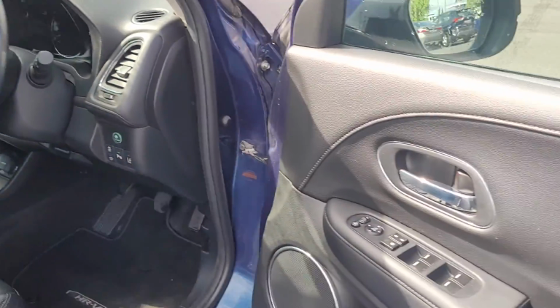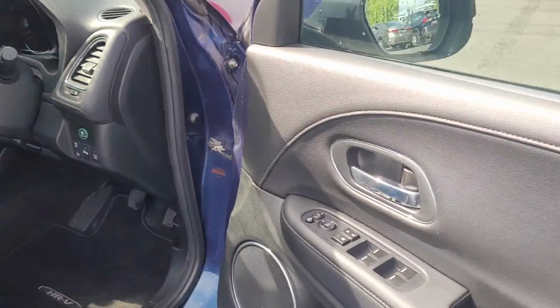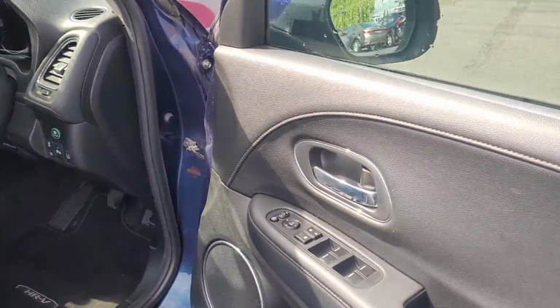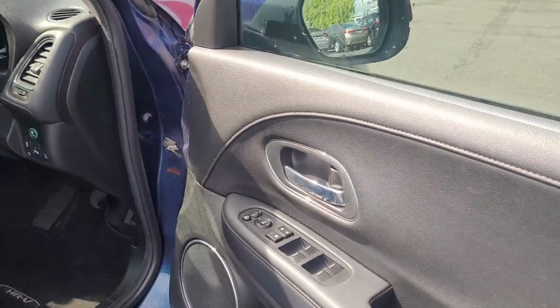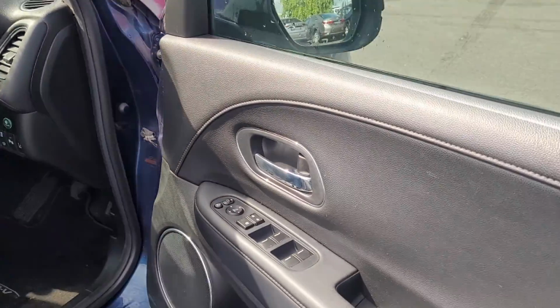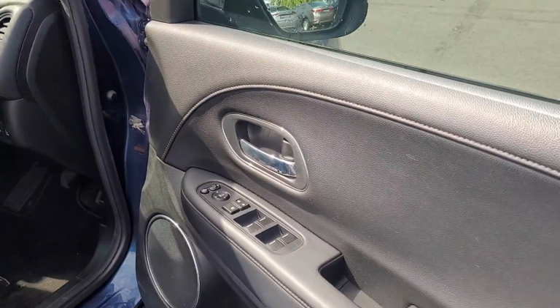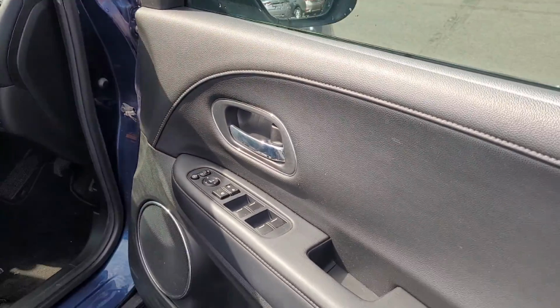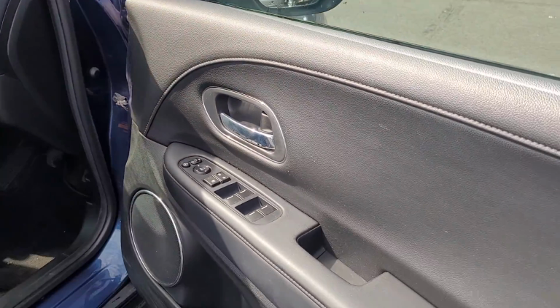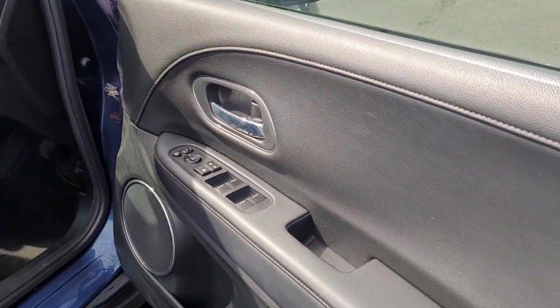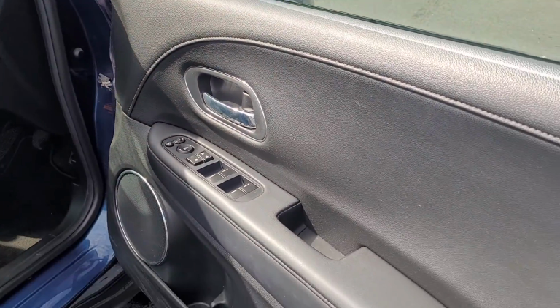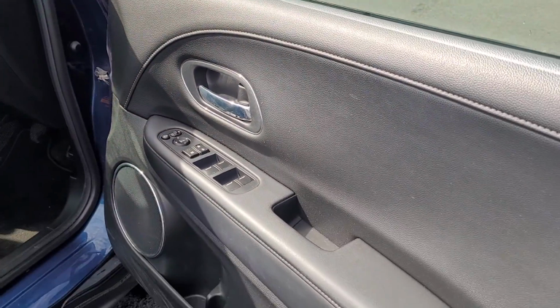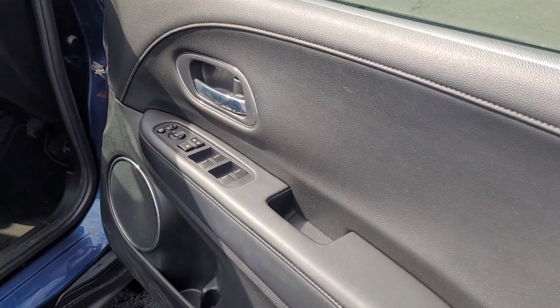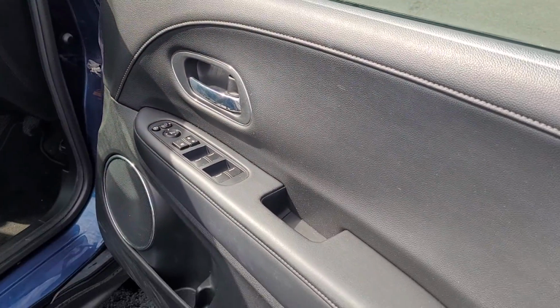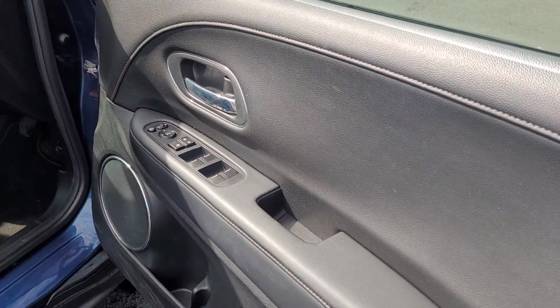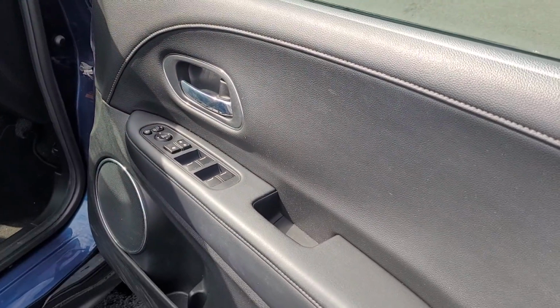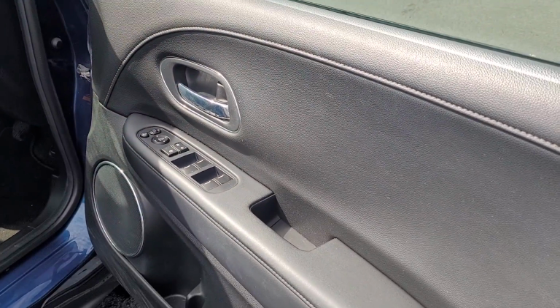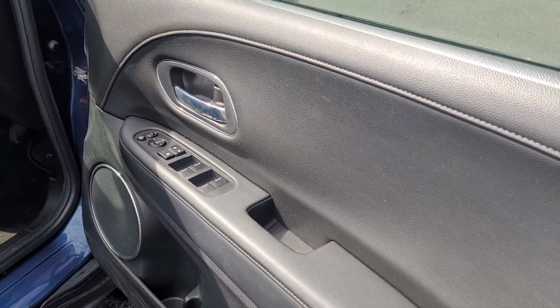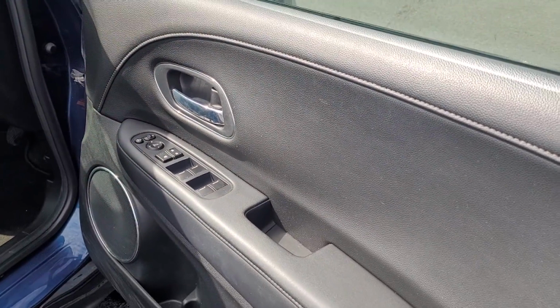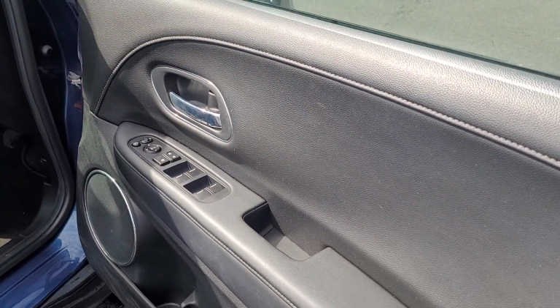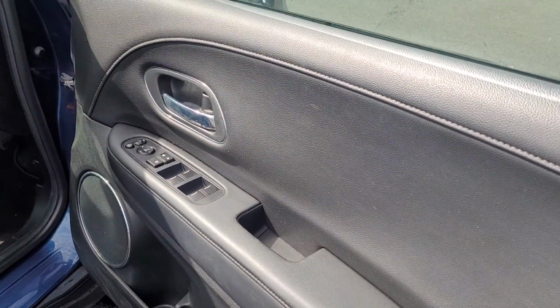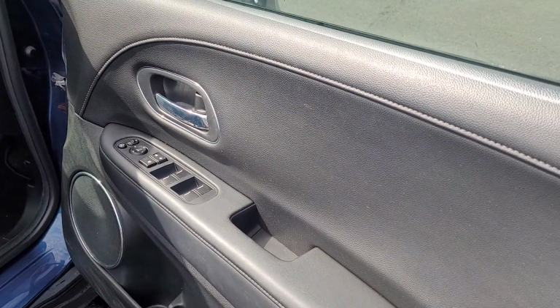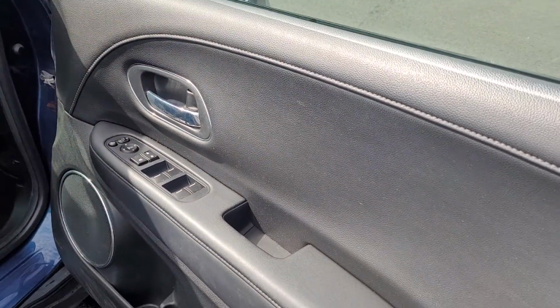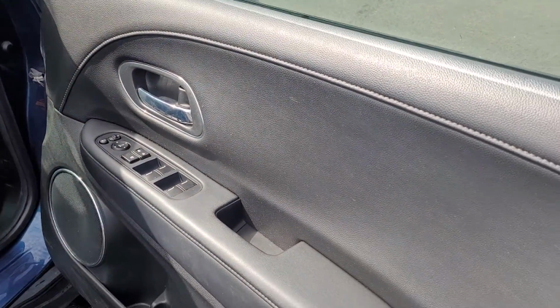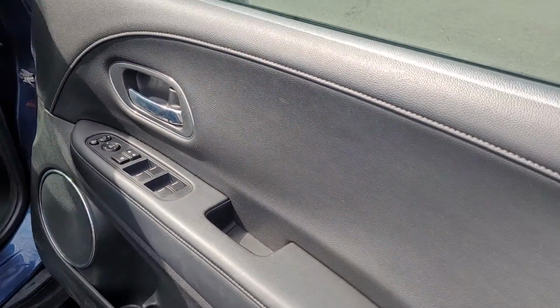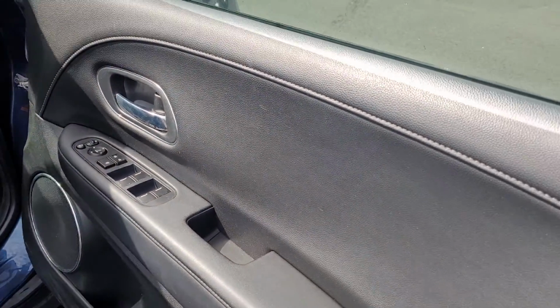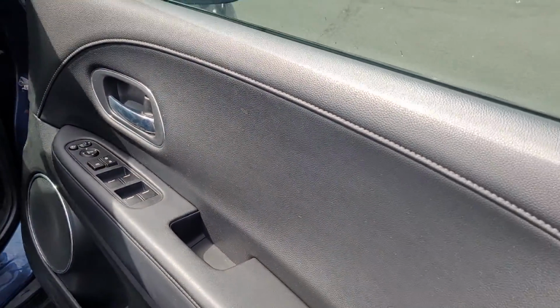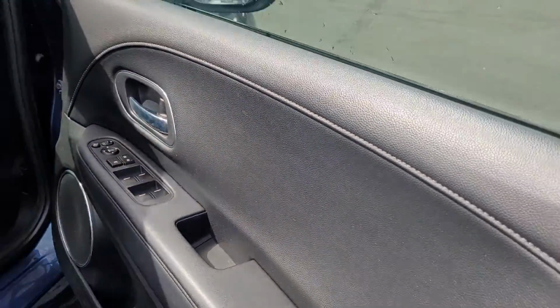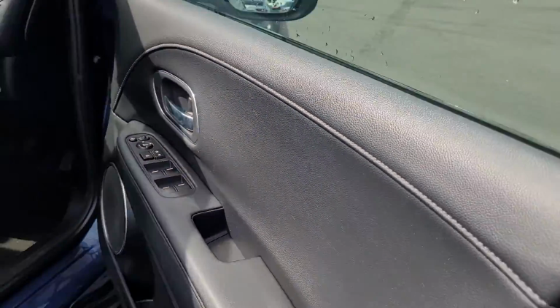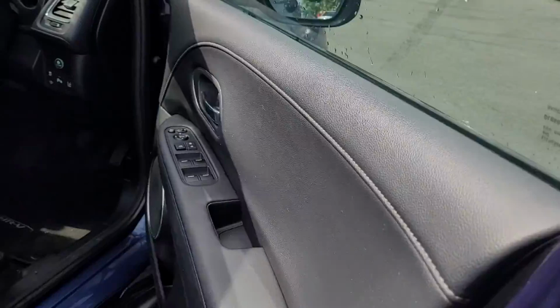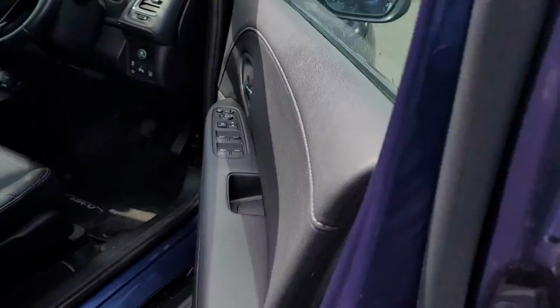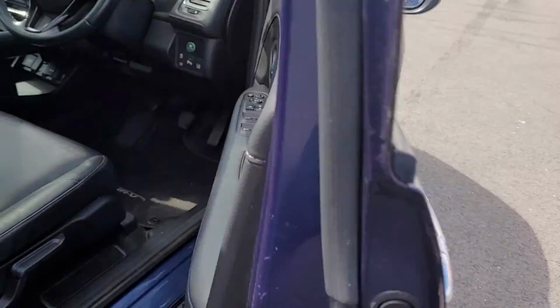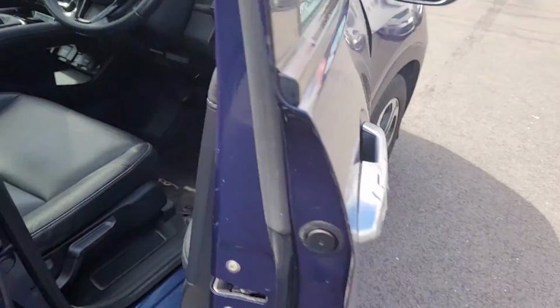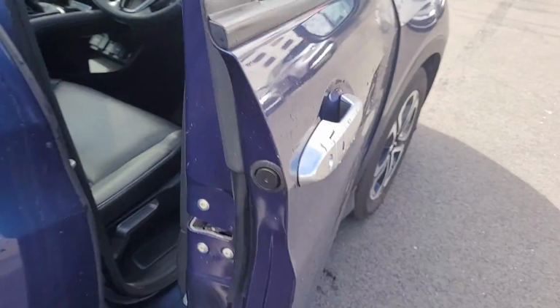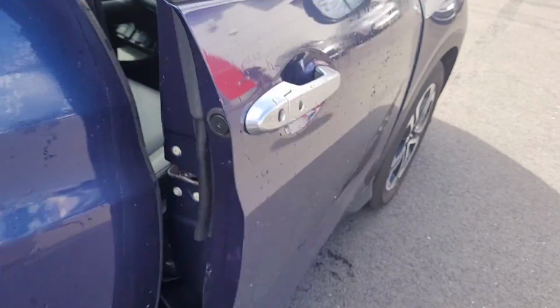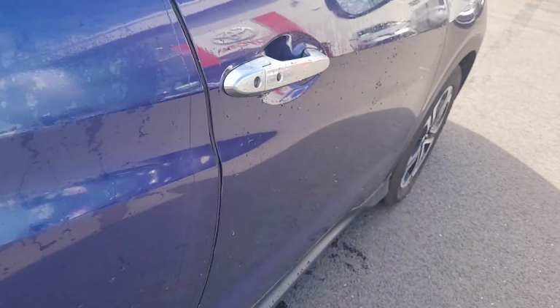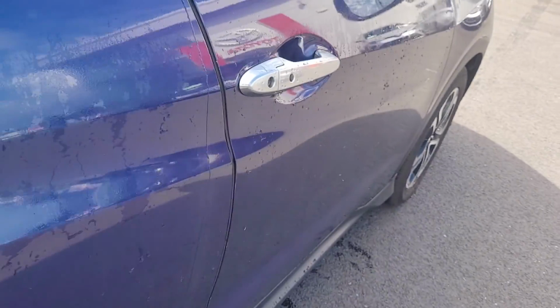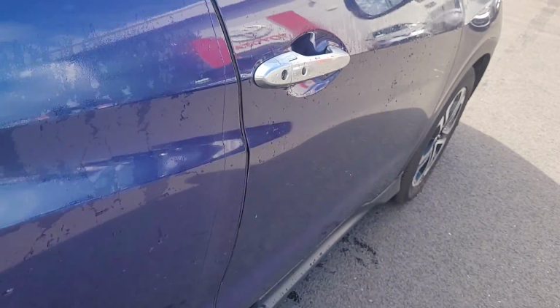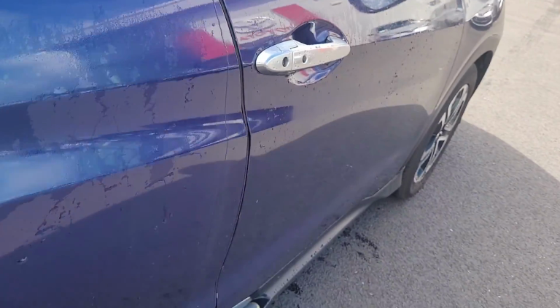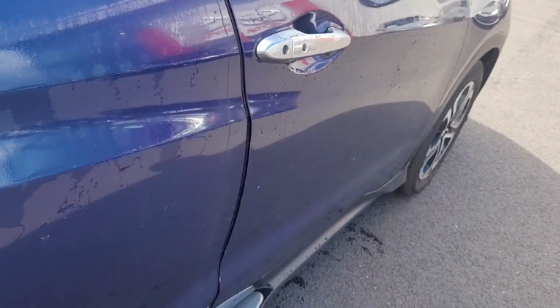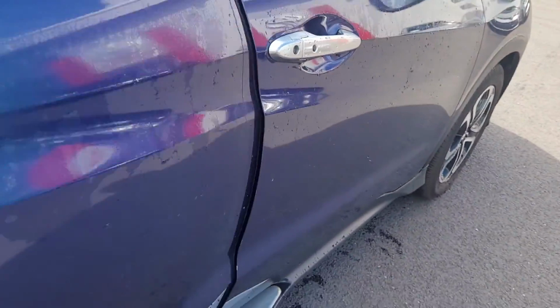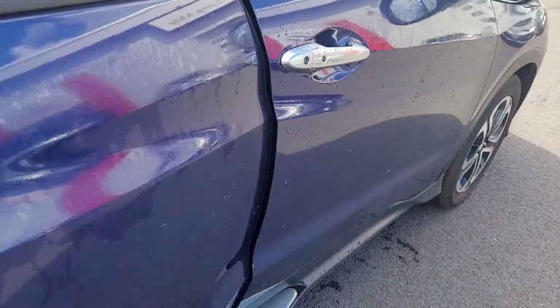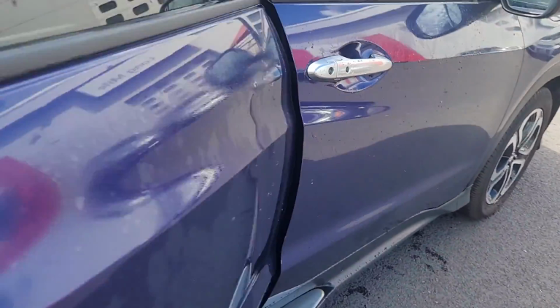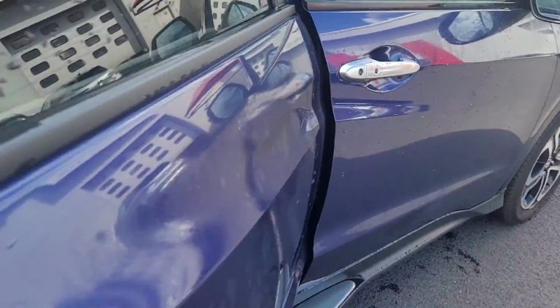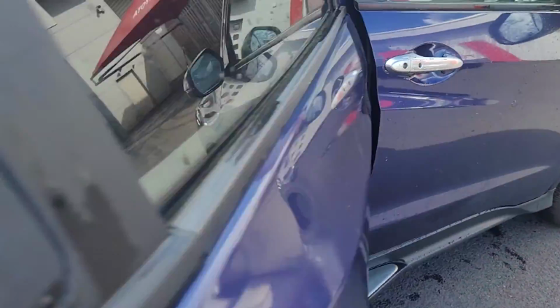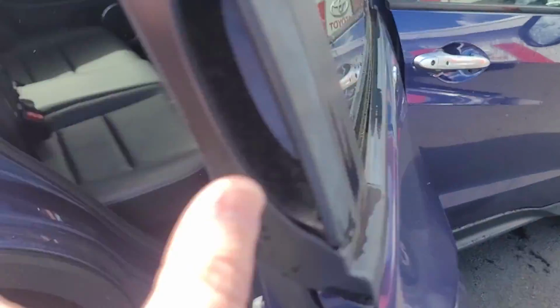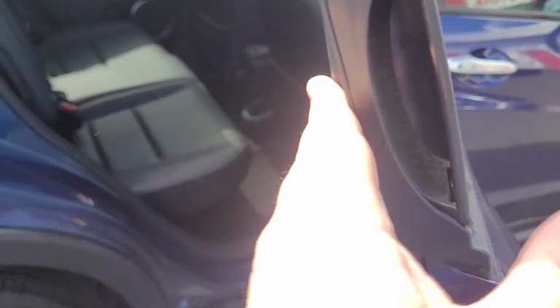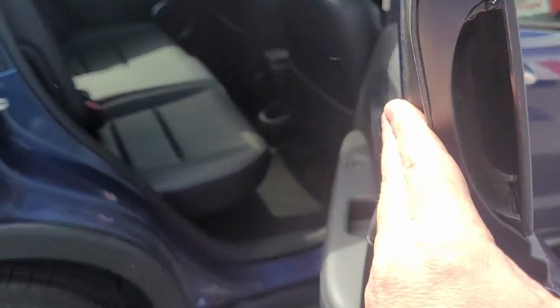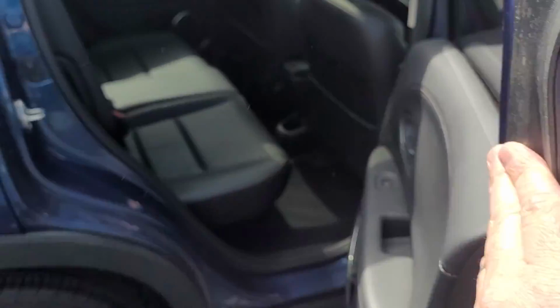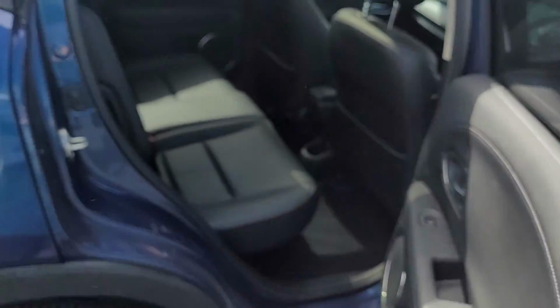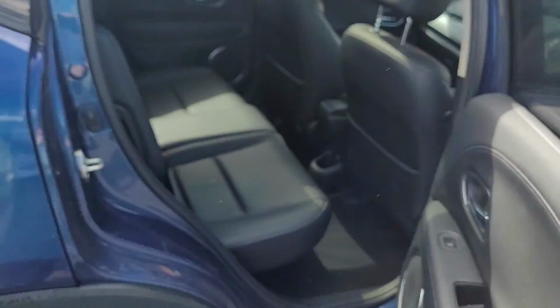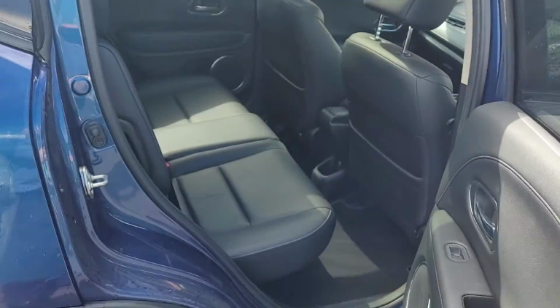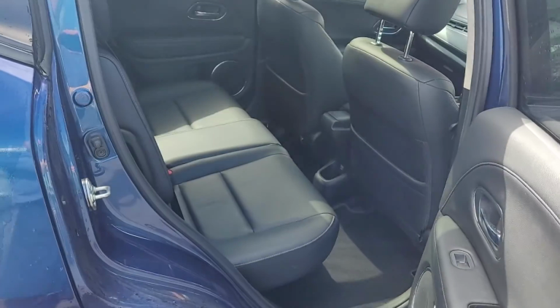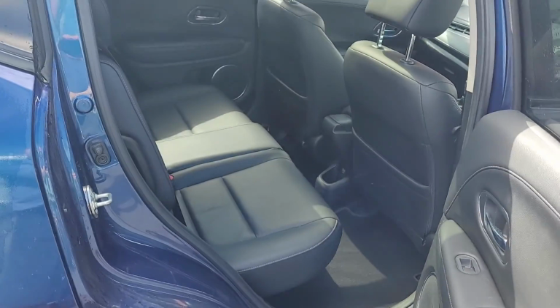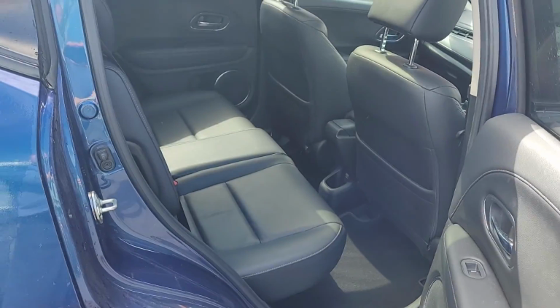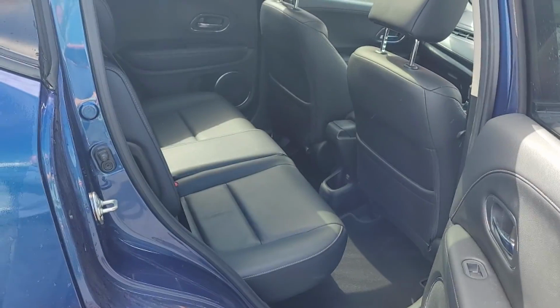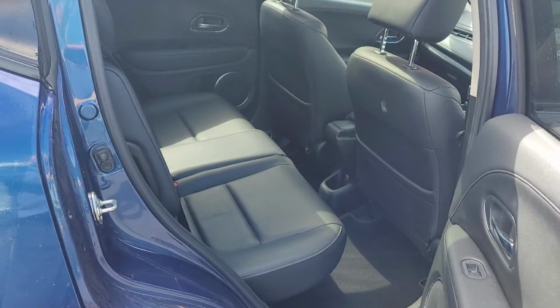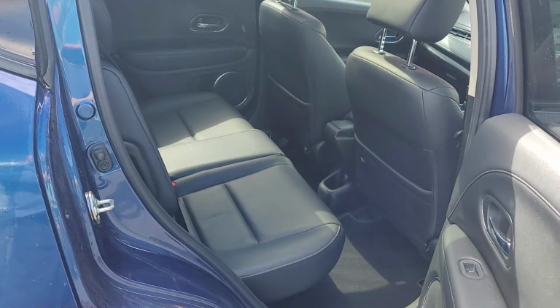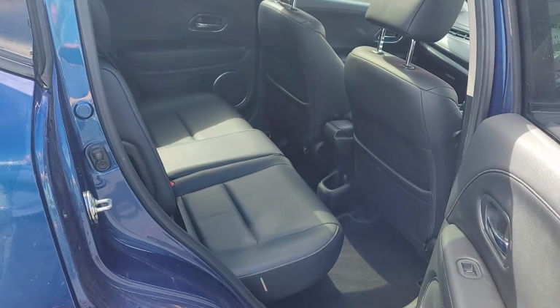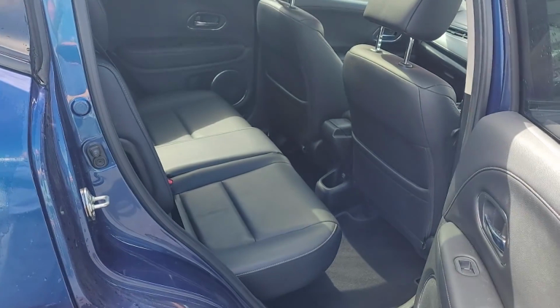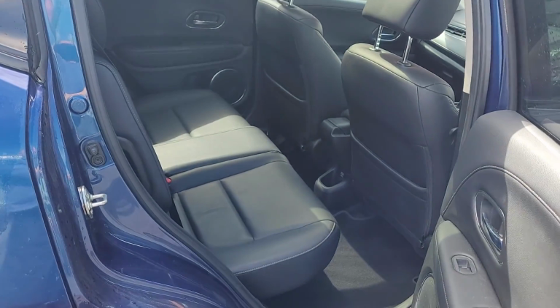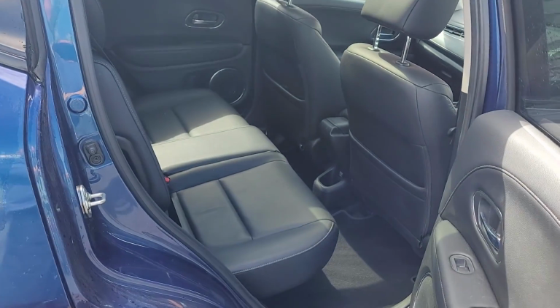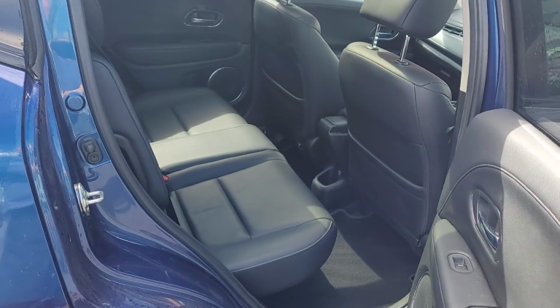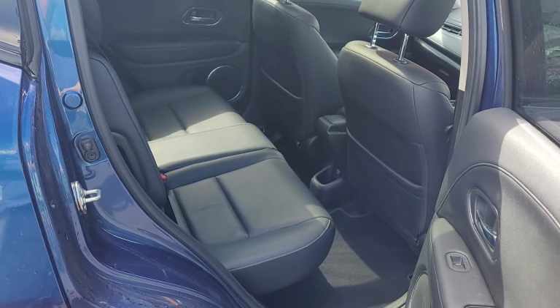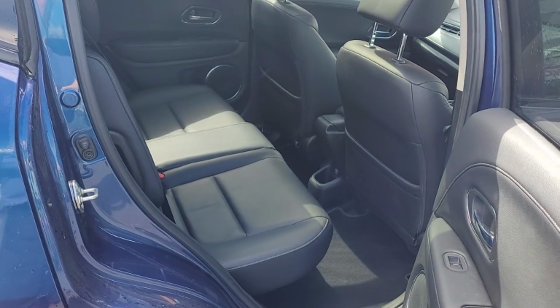Power folding mirrors, front and rear electric windows. Plenty of leg room in the back there.